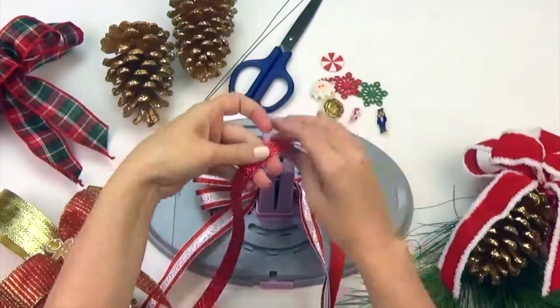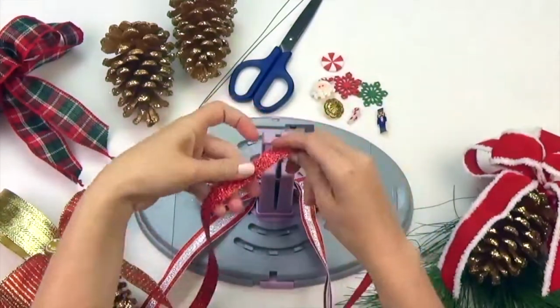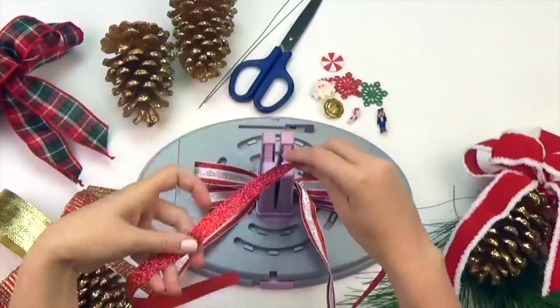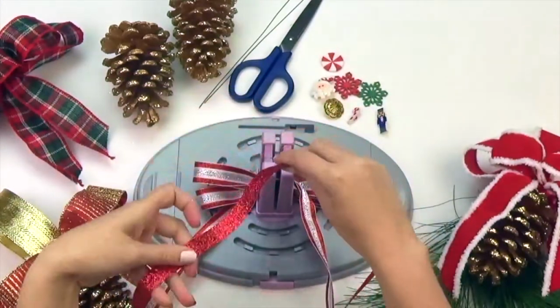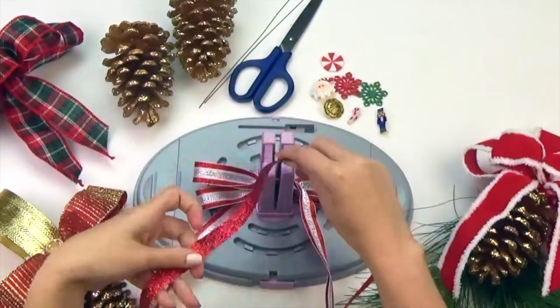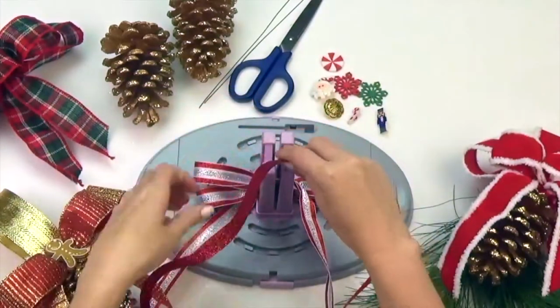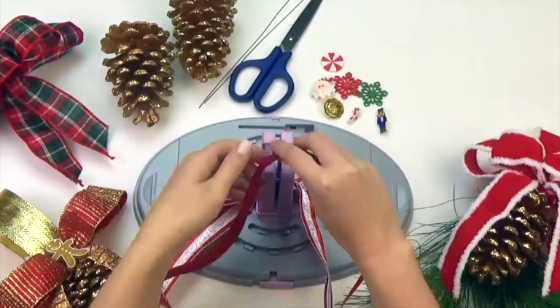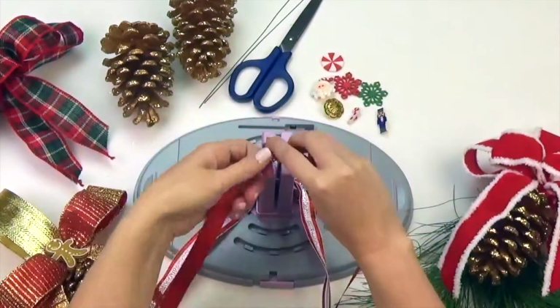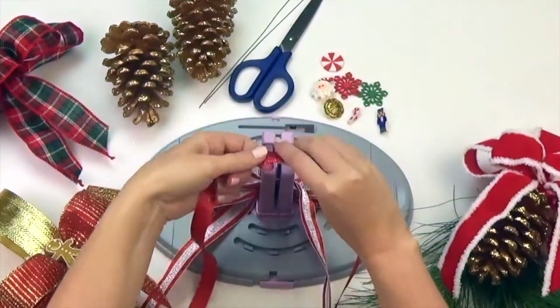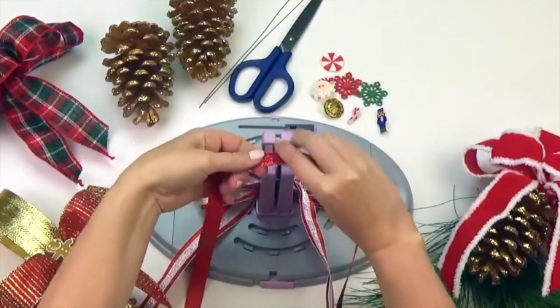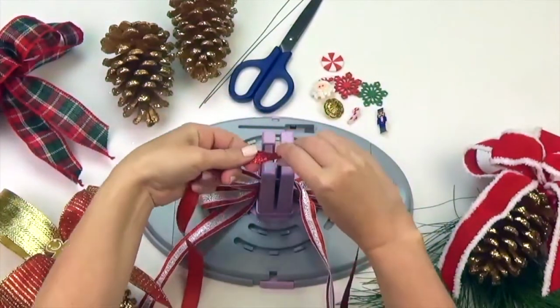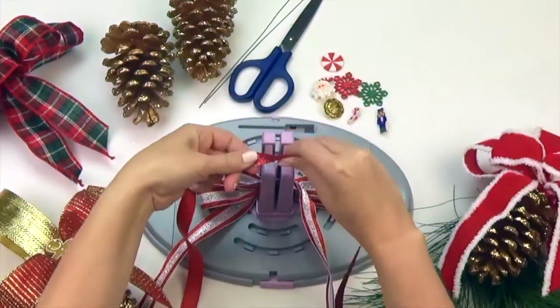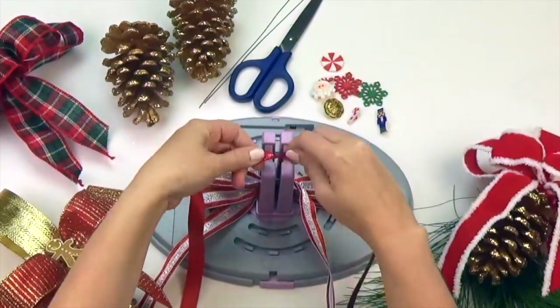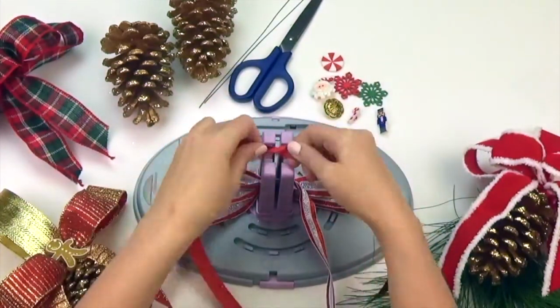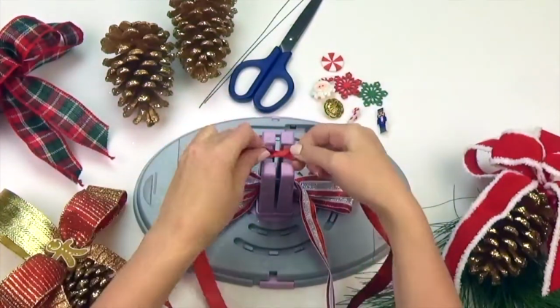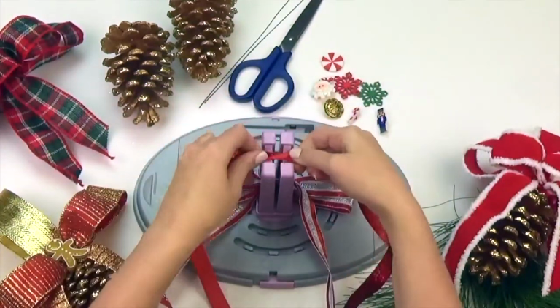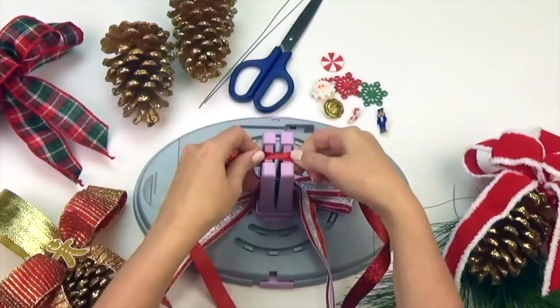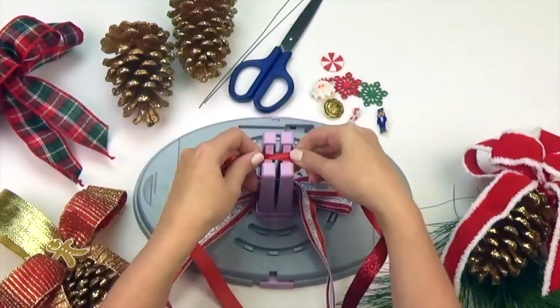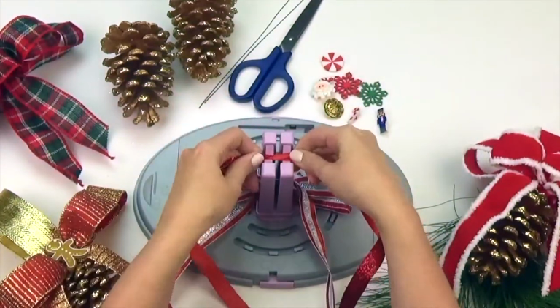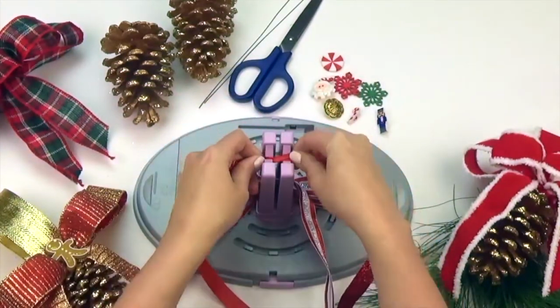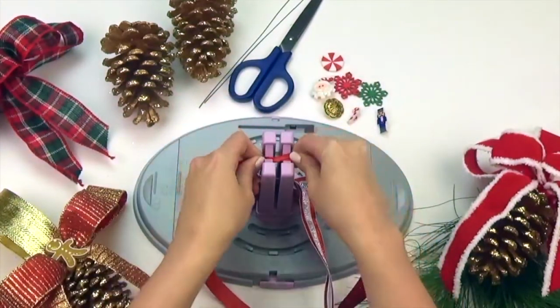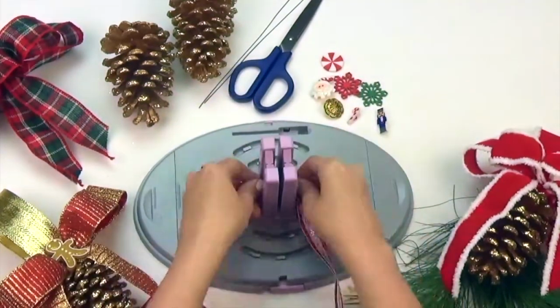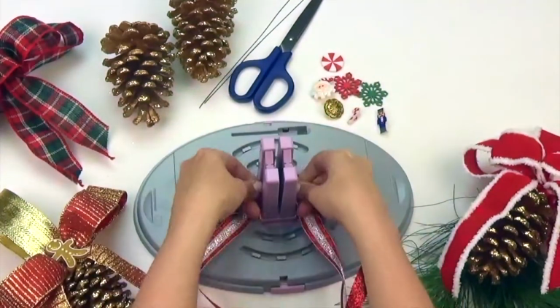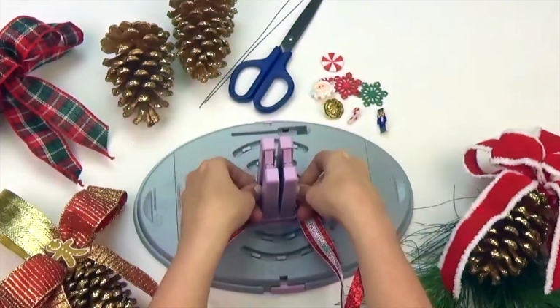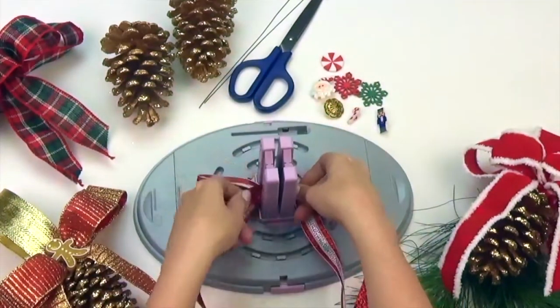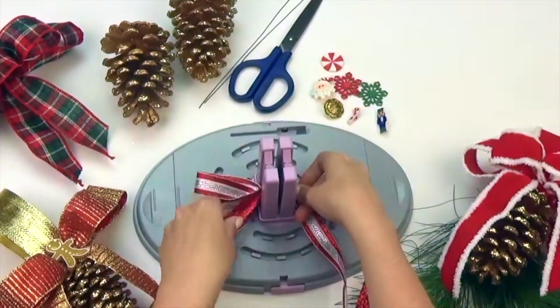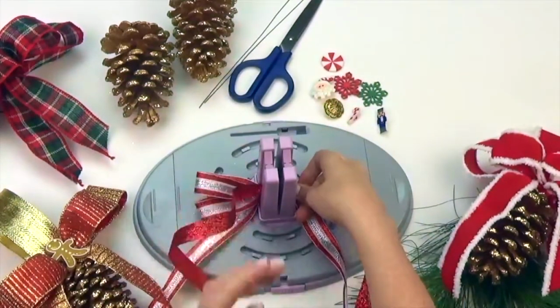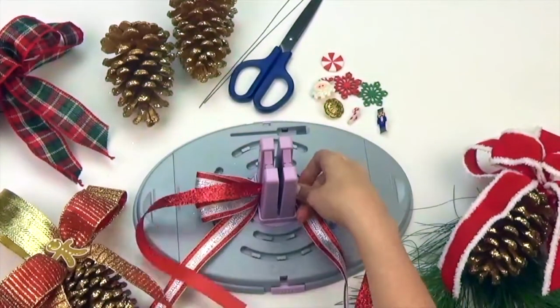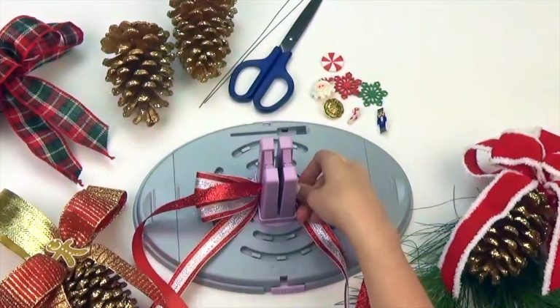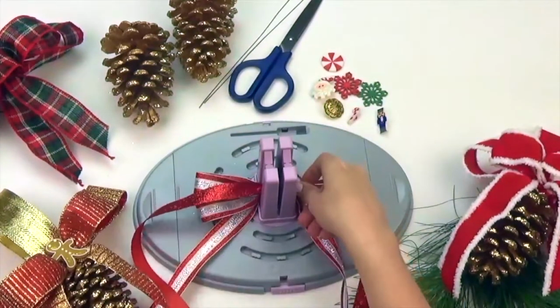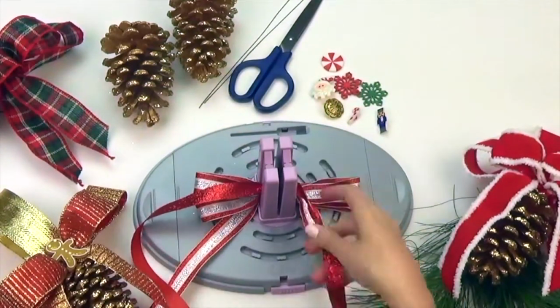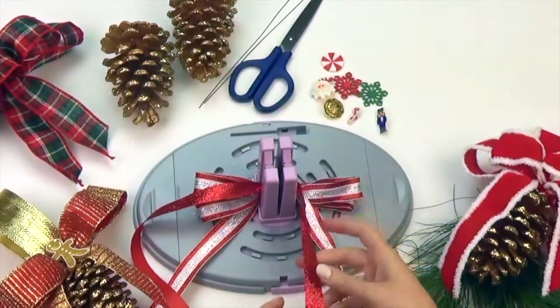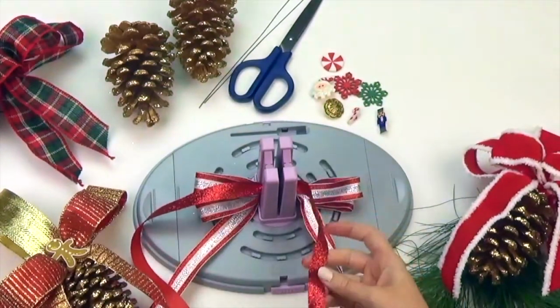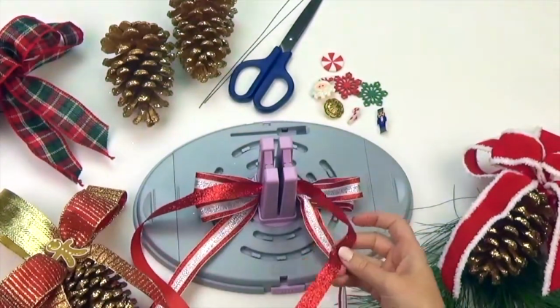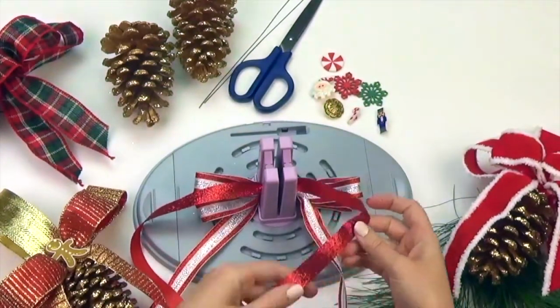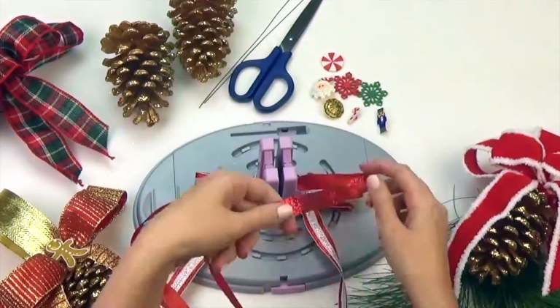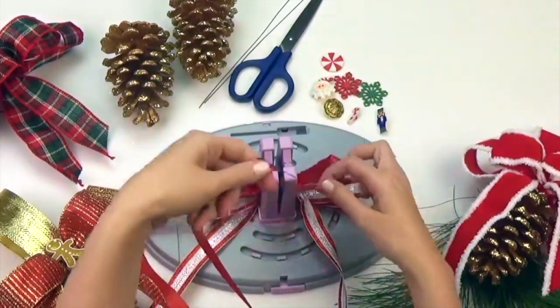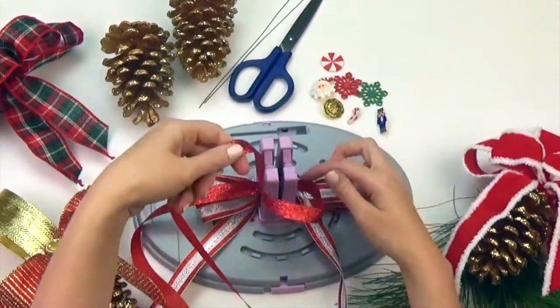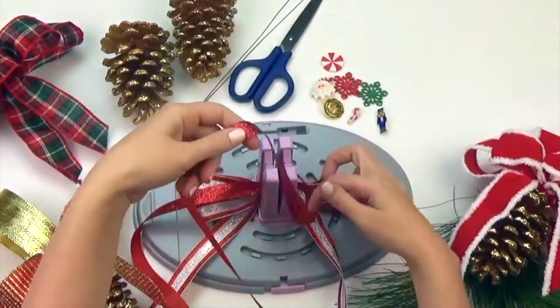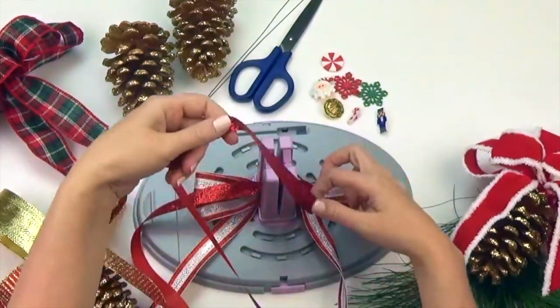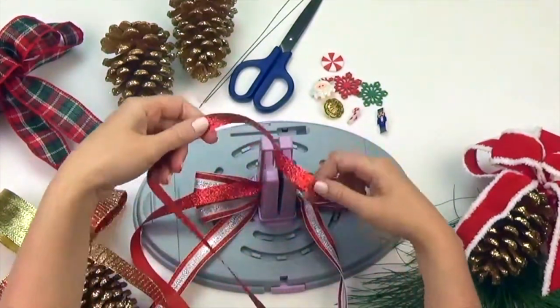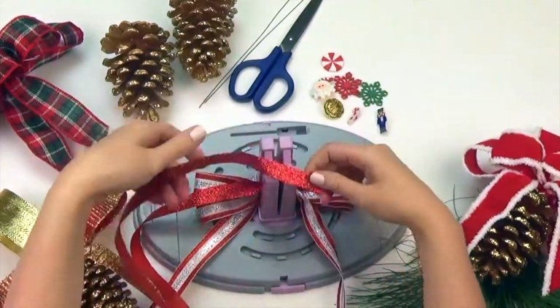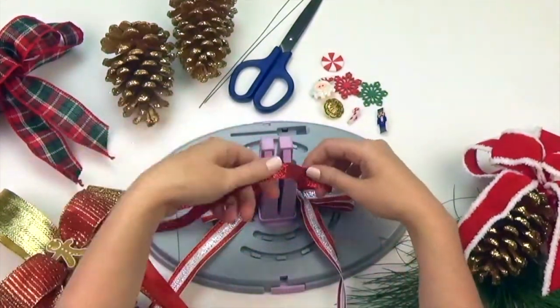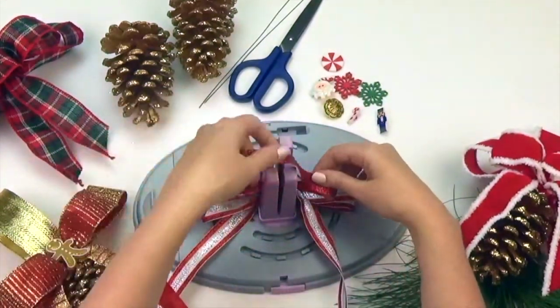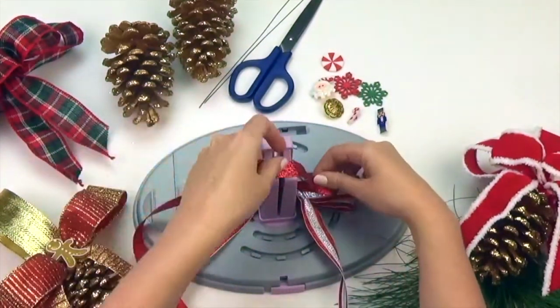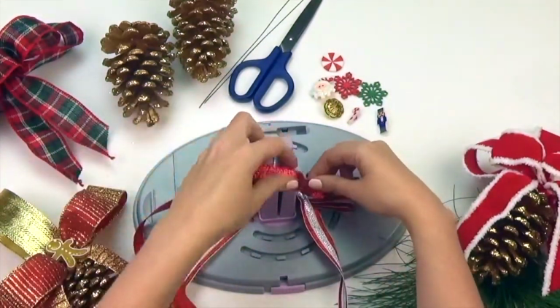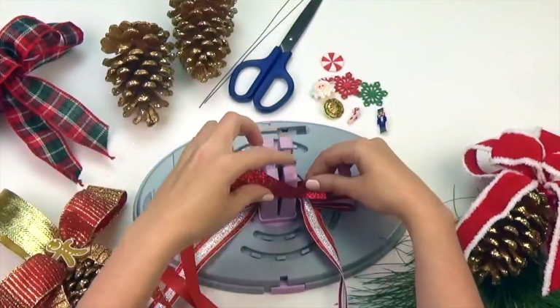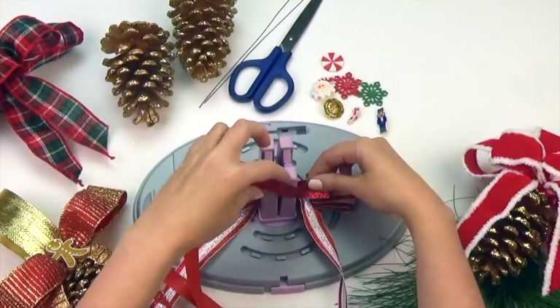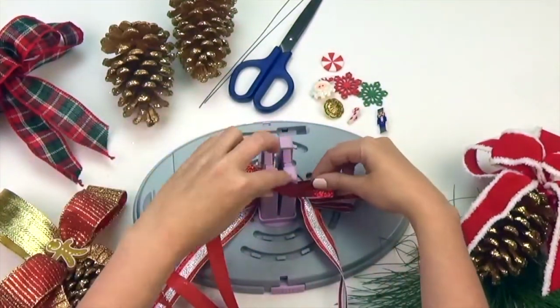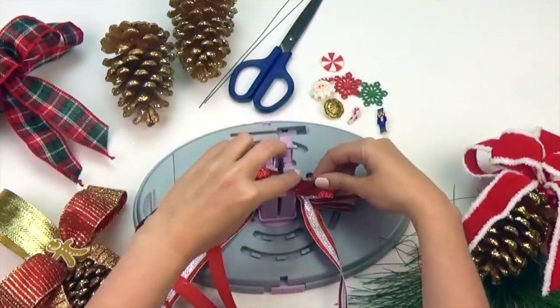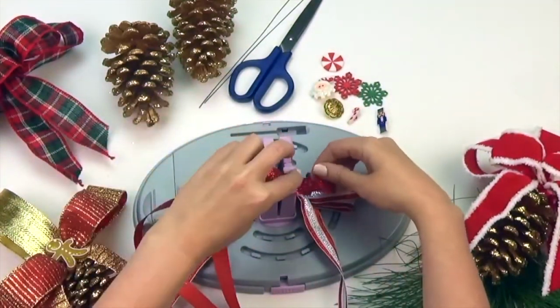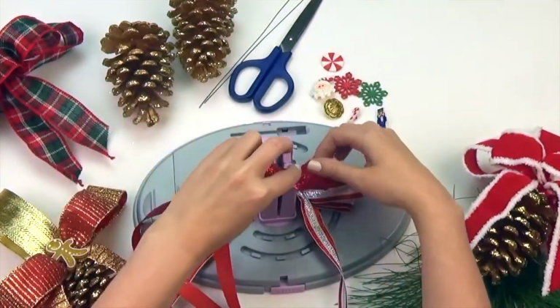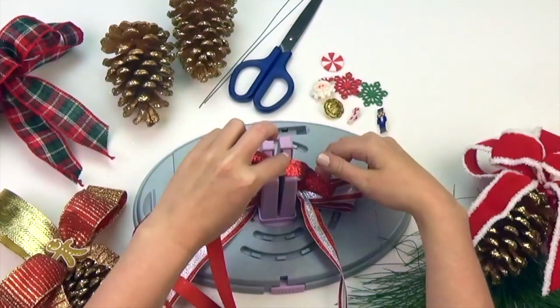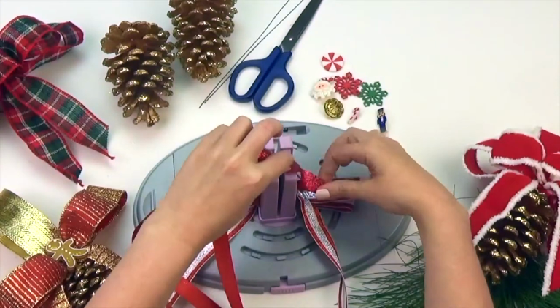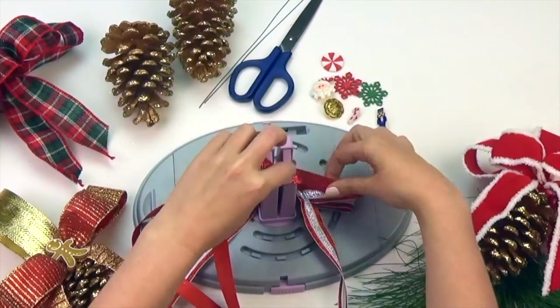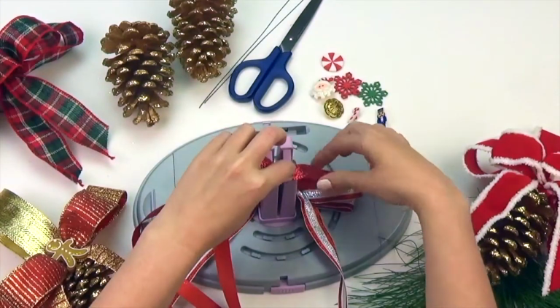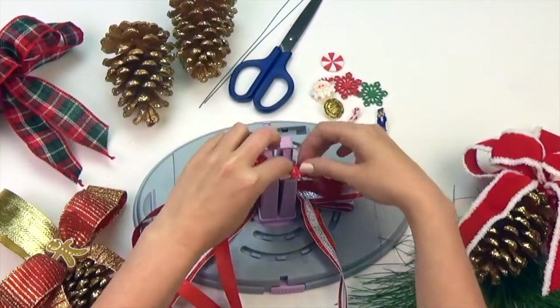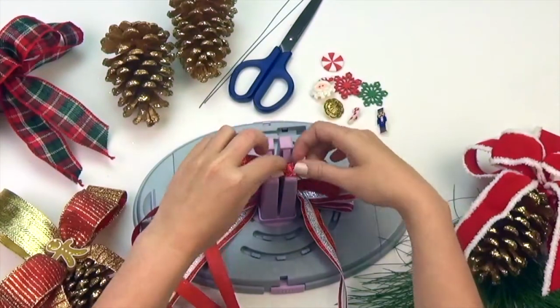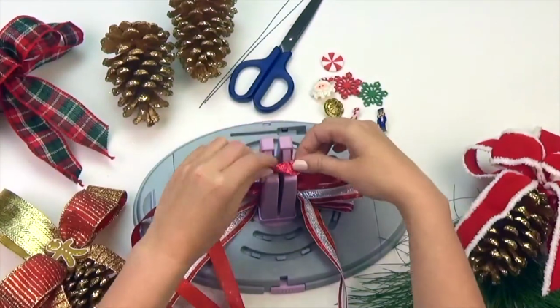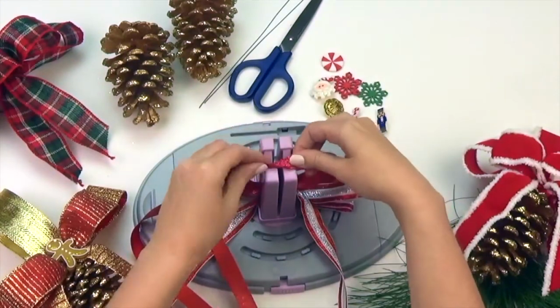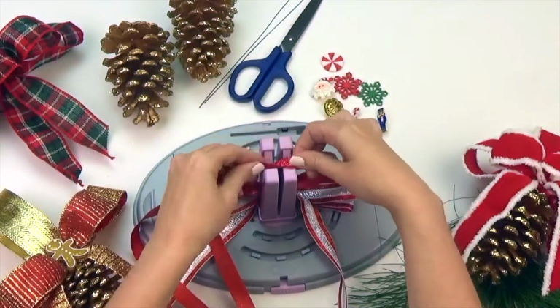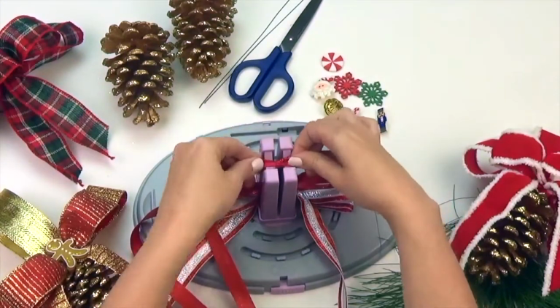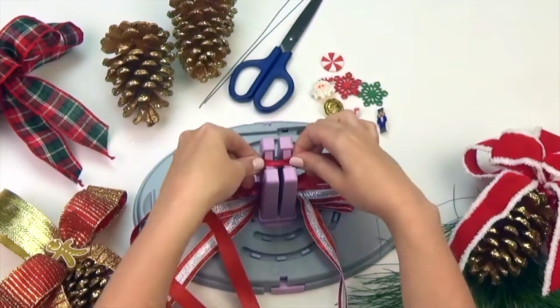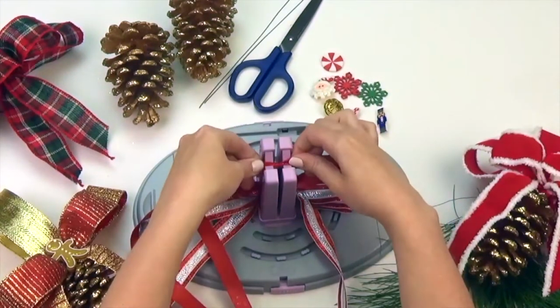Now take your 5/8 inch ribbon and make a total of 2 loops, each loop measuring approximately 2 inches.